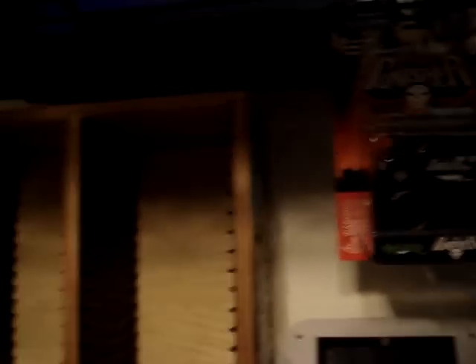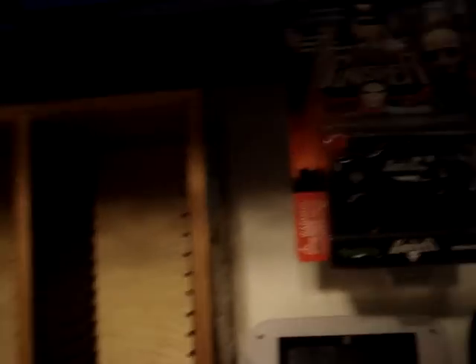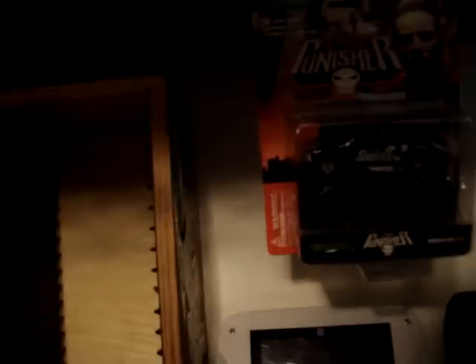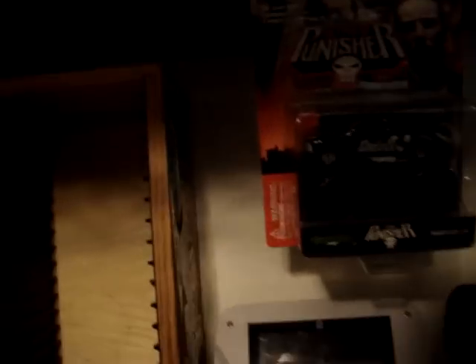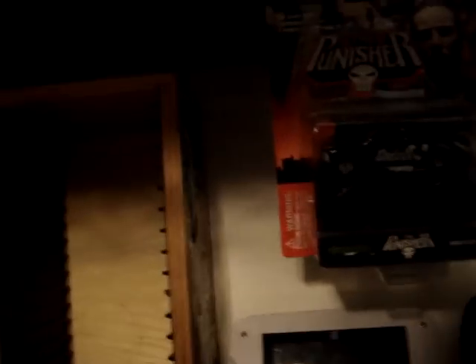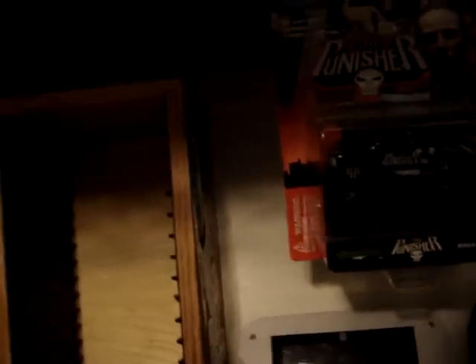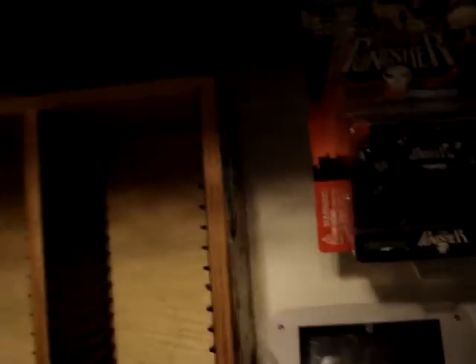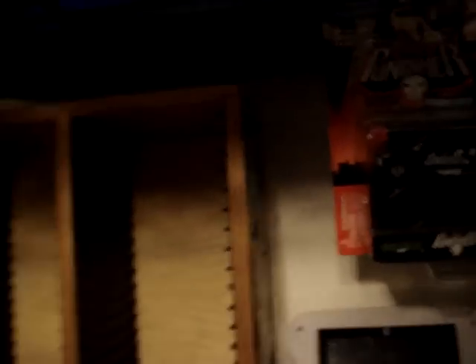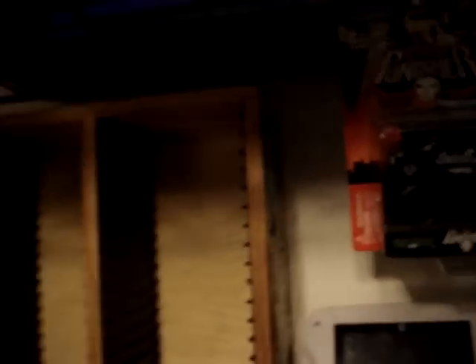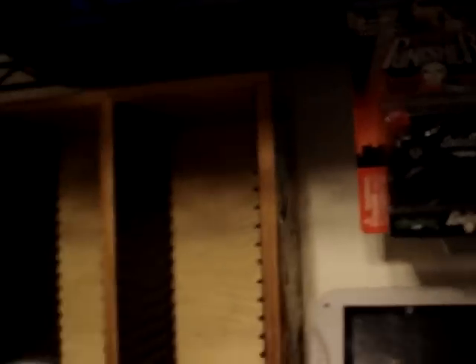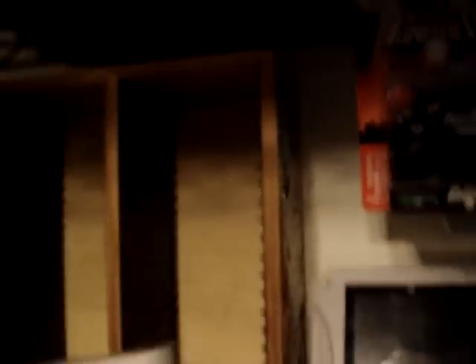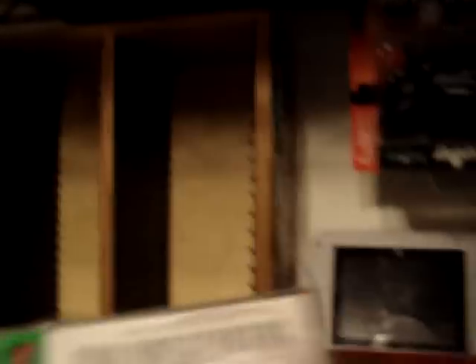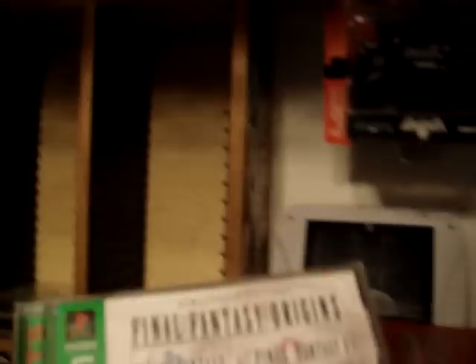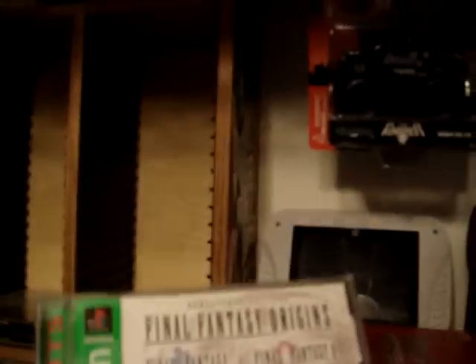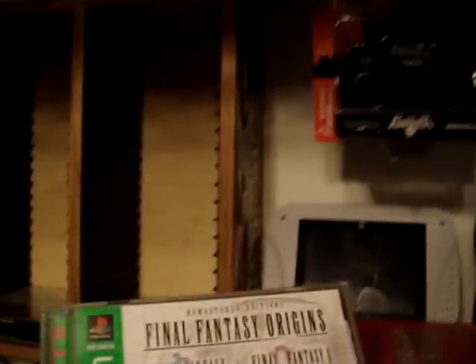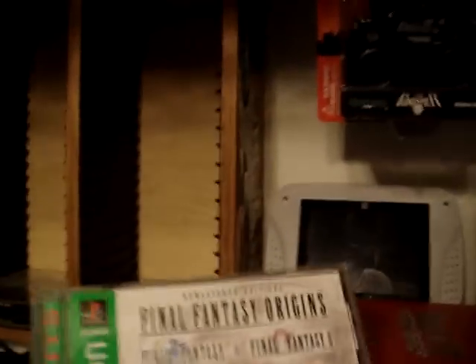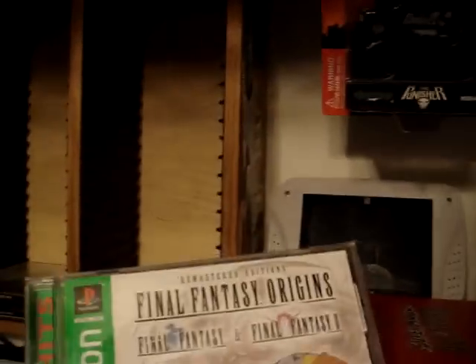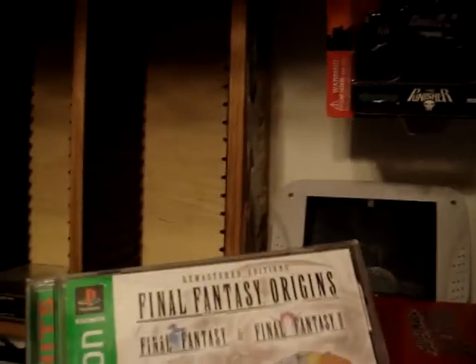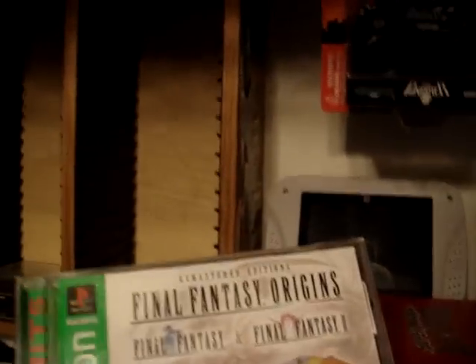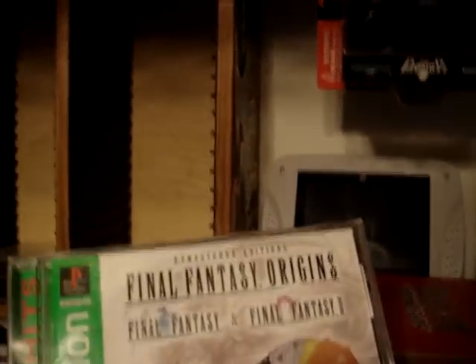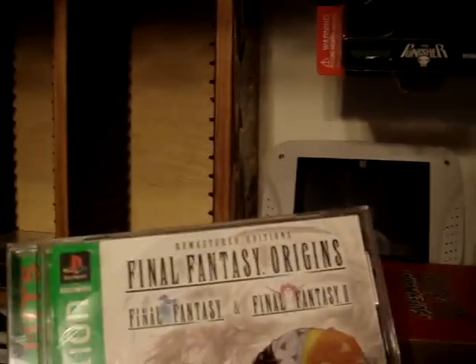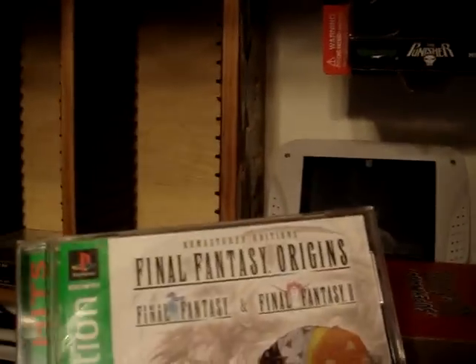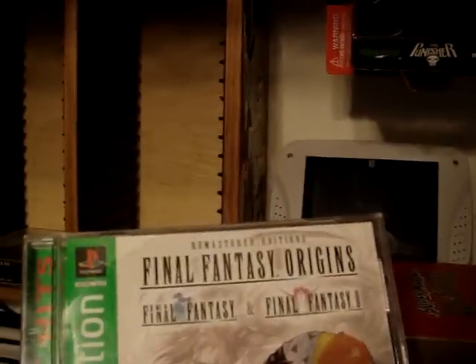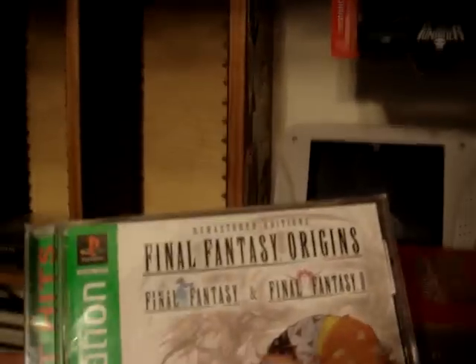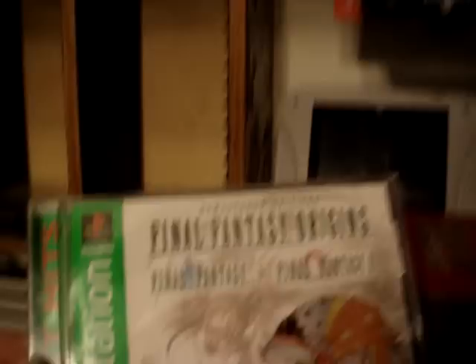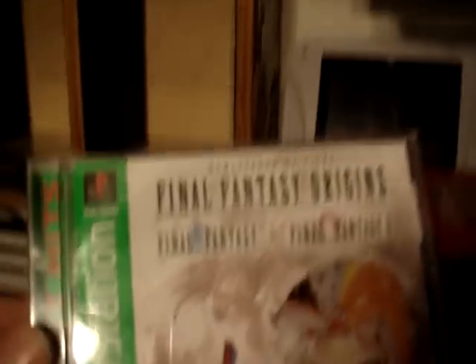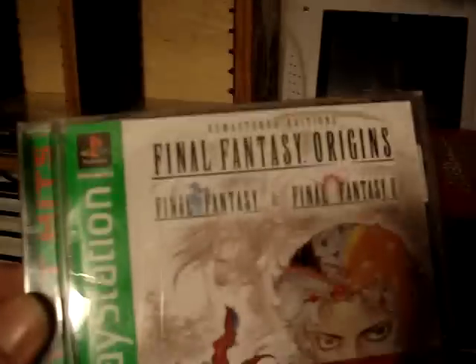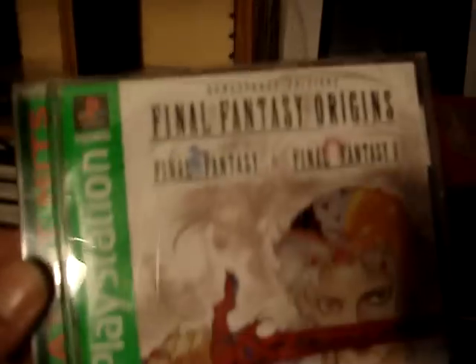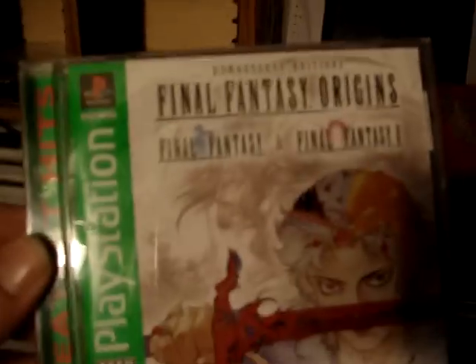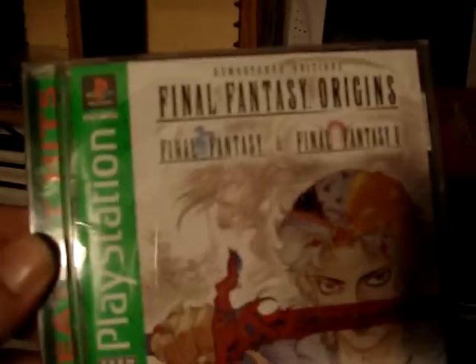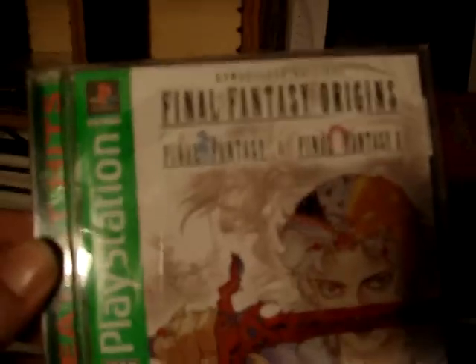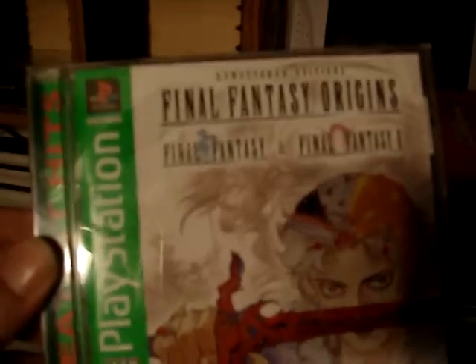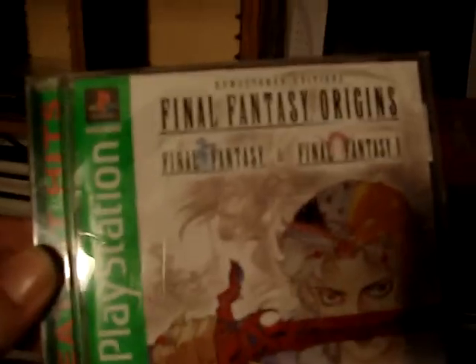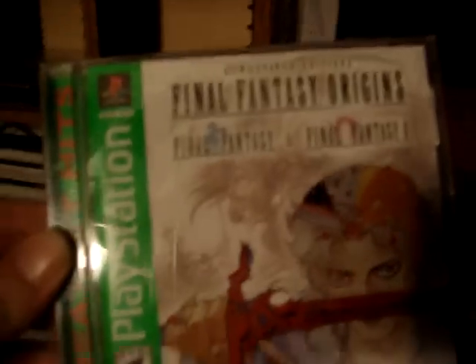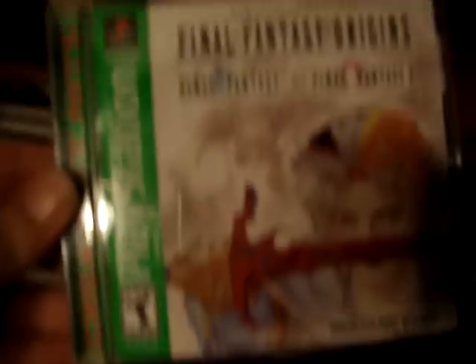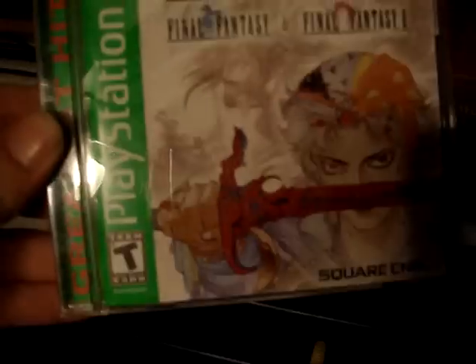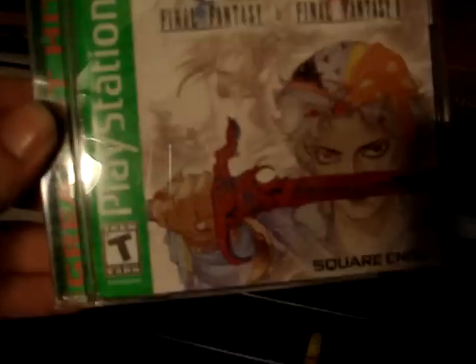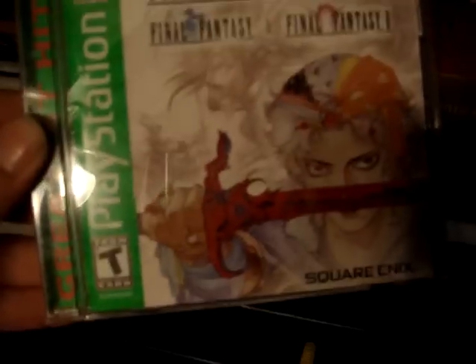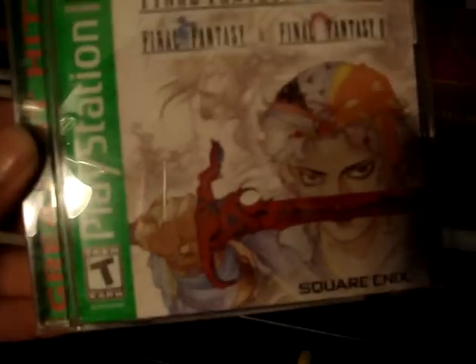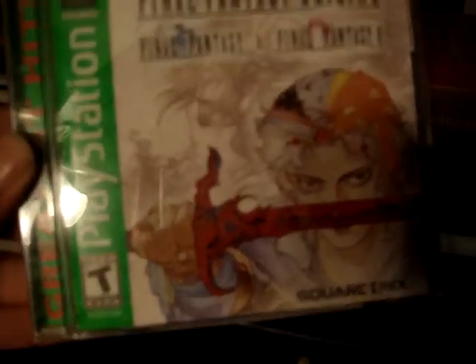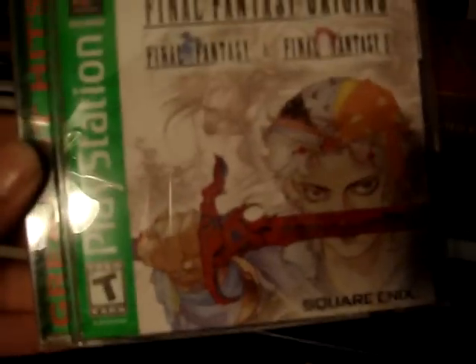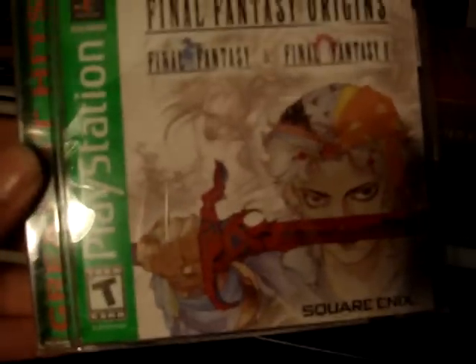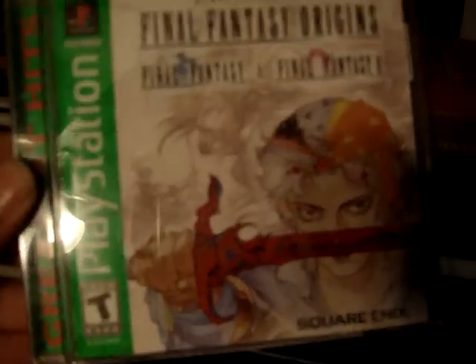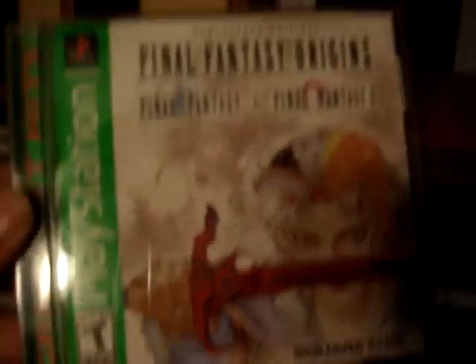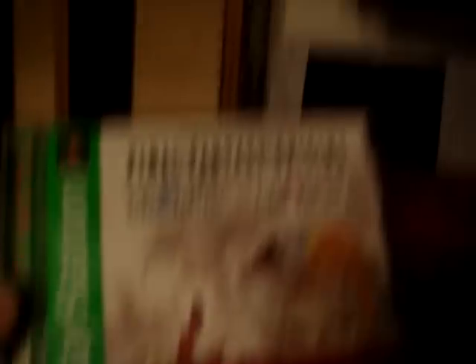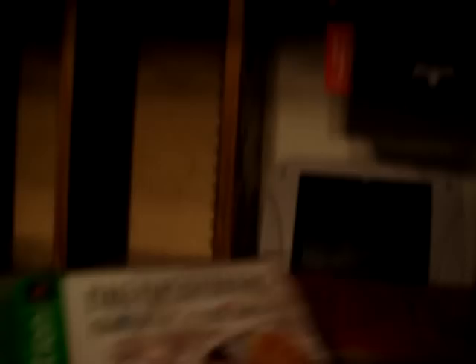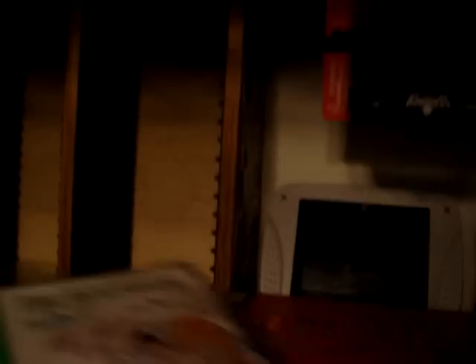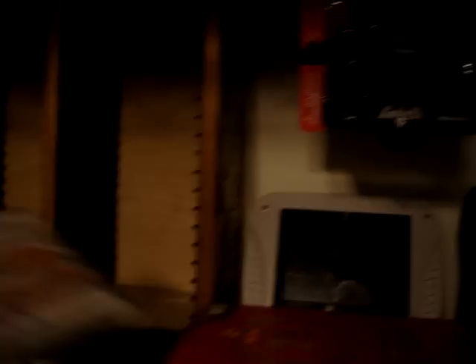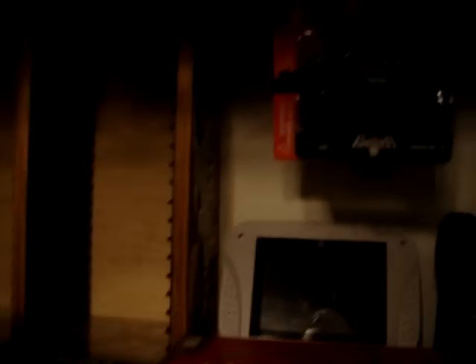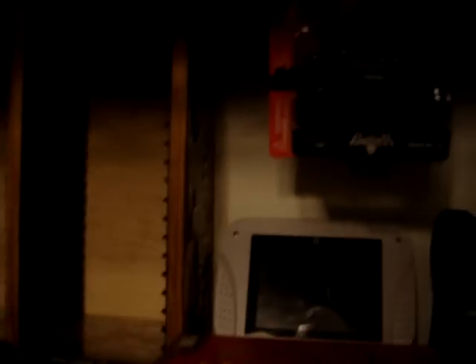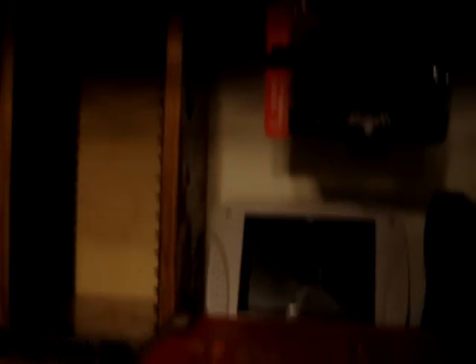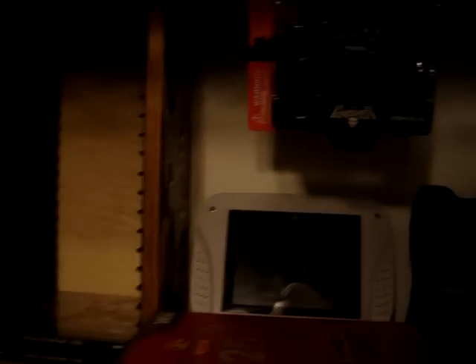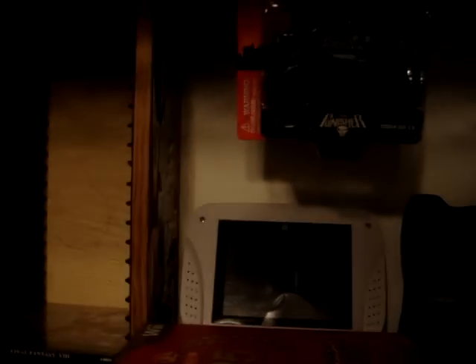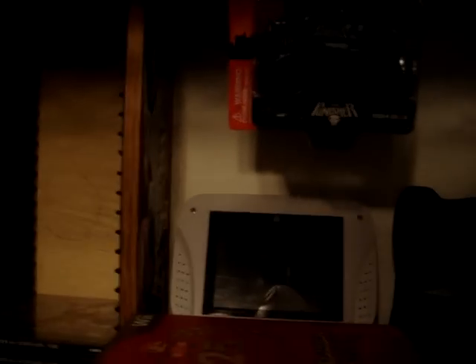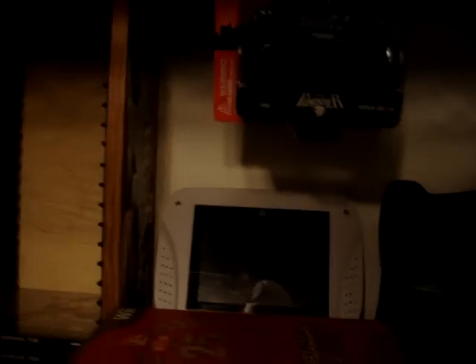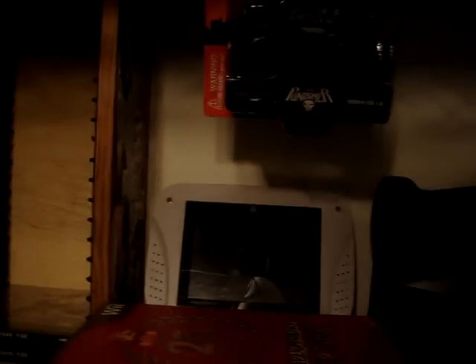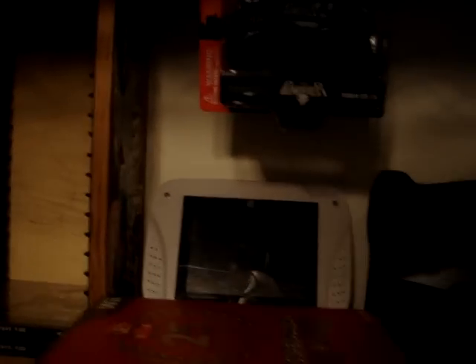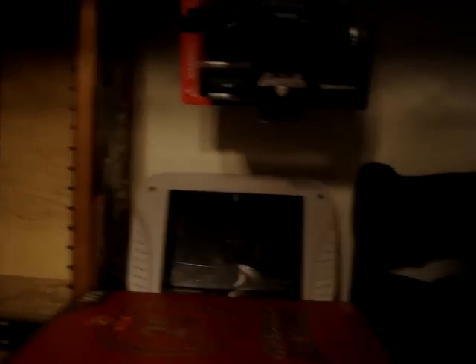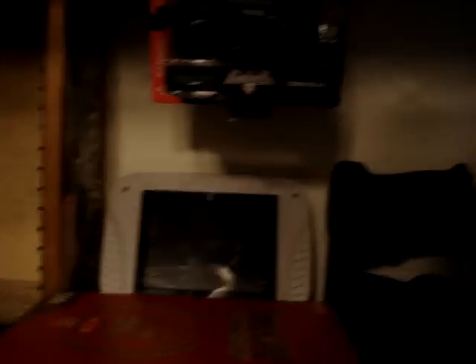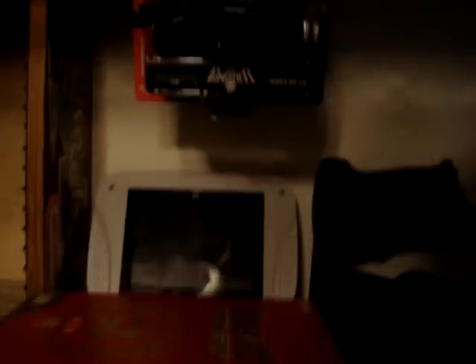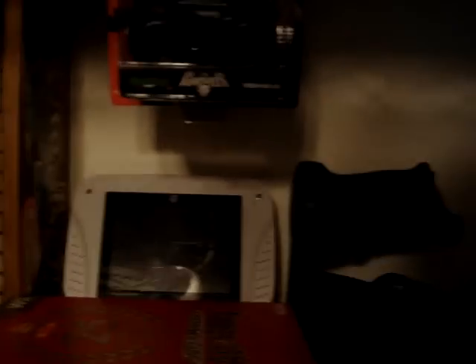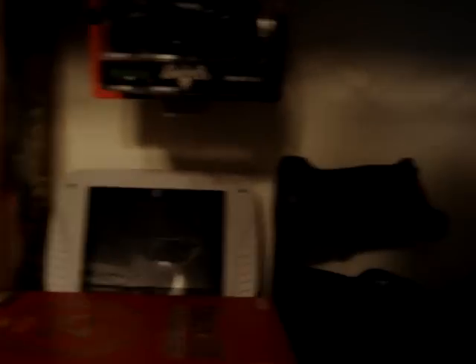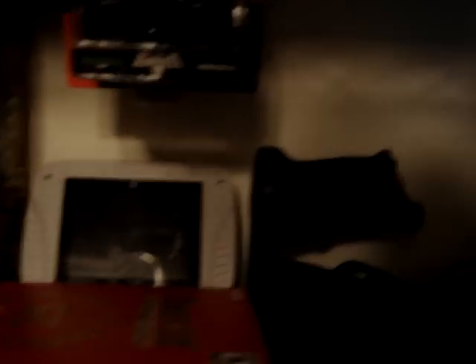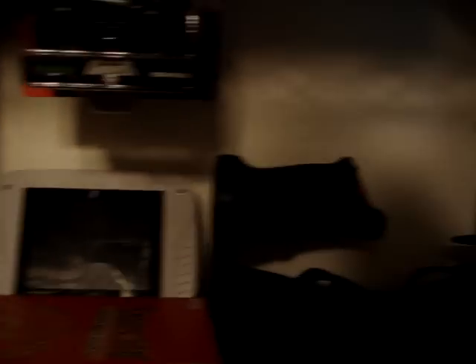Play and Trade again, $10. Final Fantasy Origins. Mint Condition. No scratches.